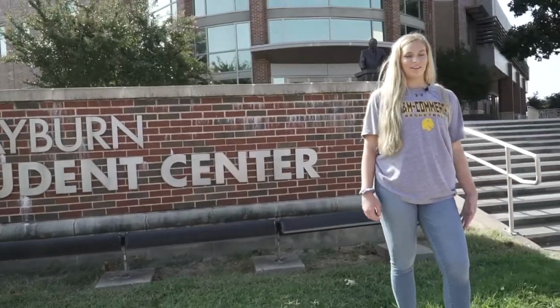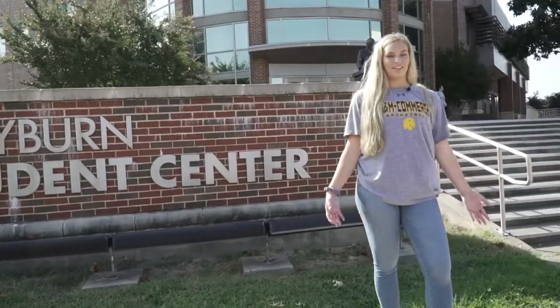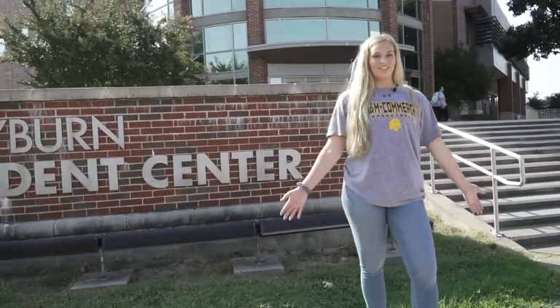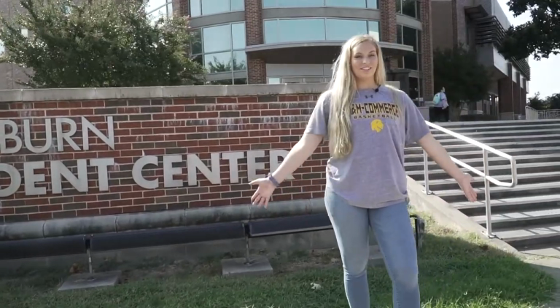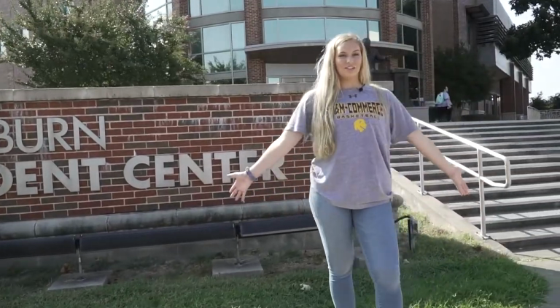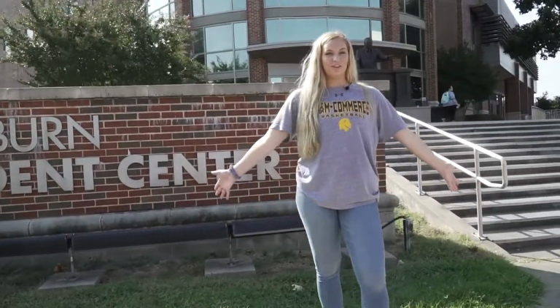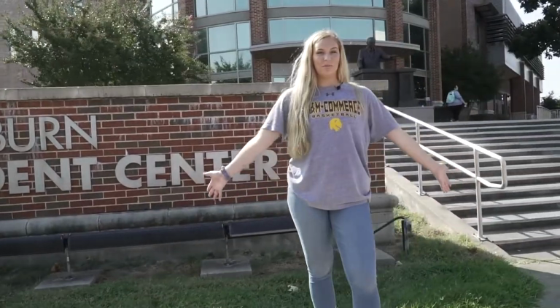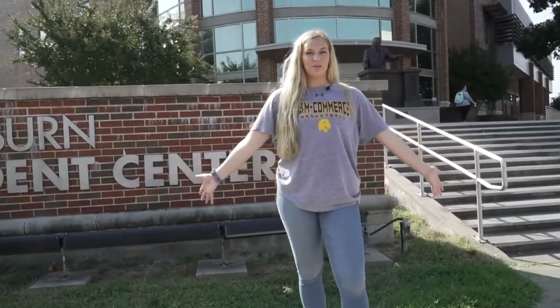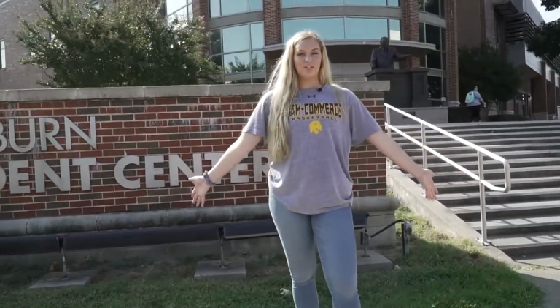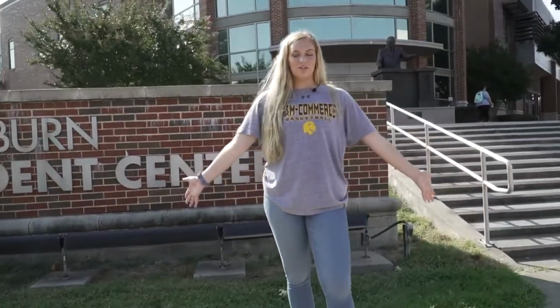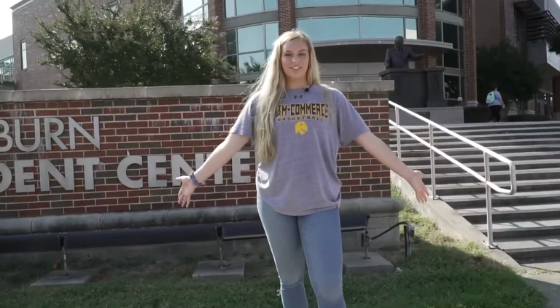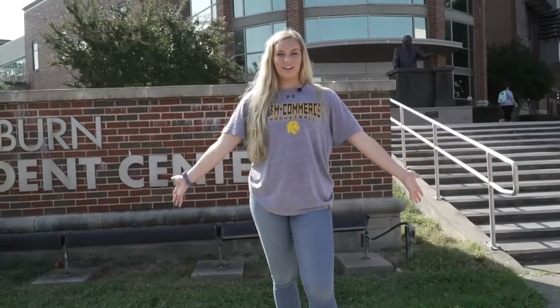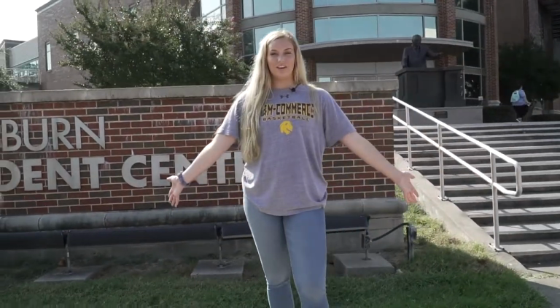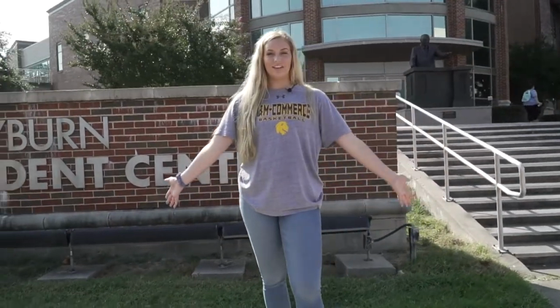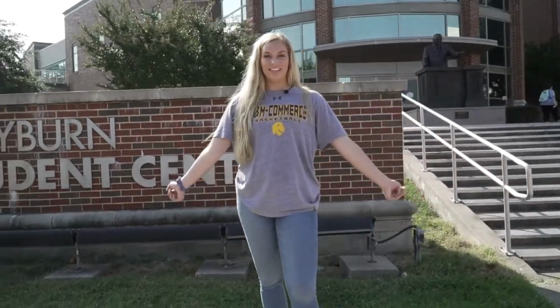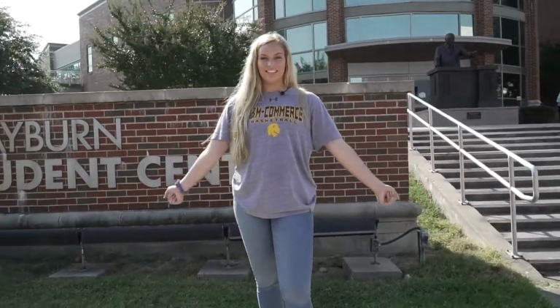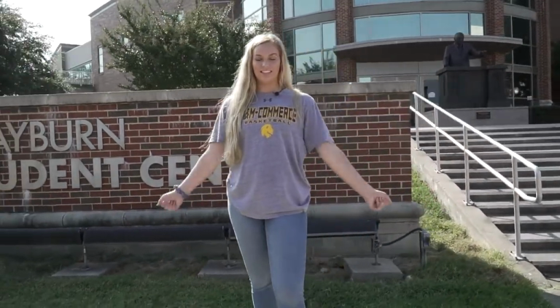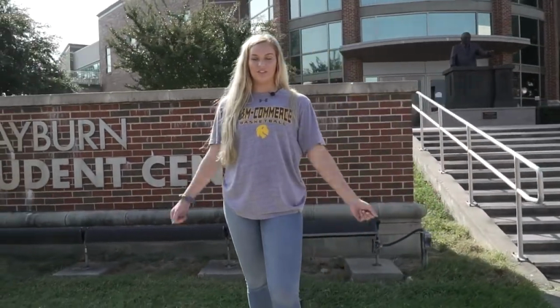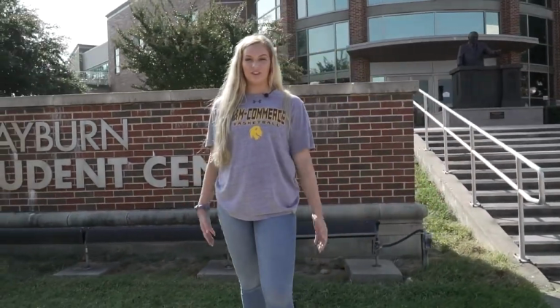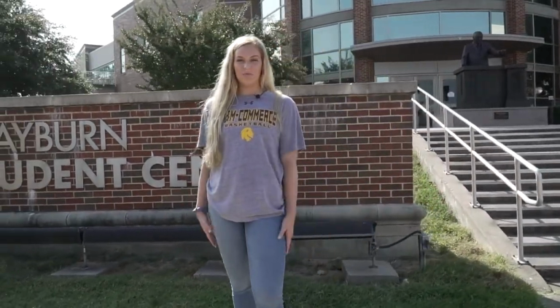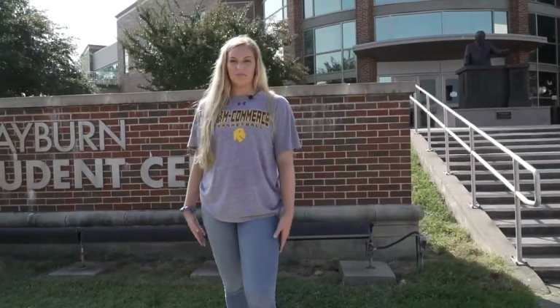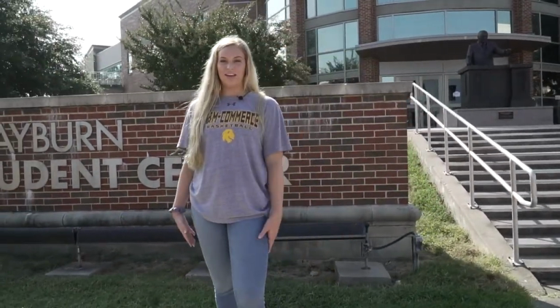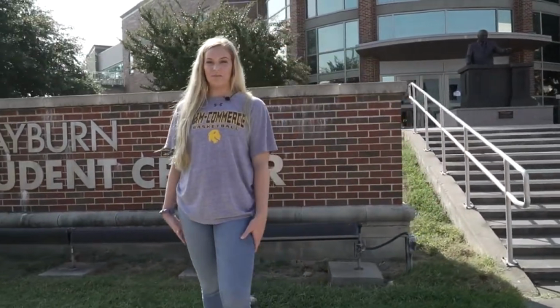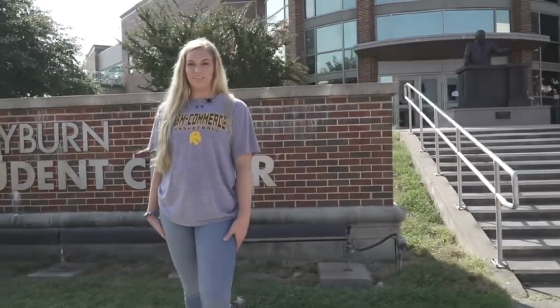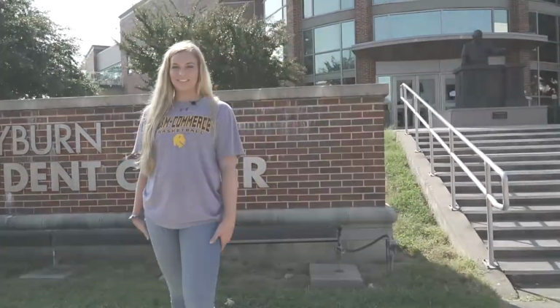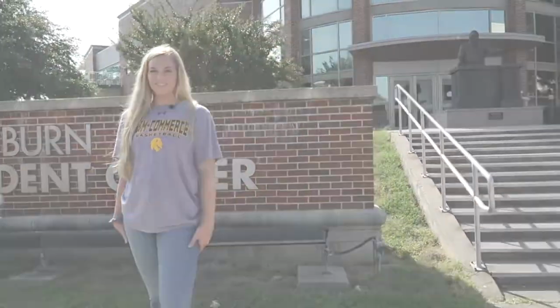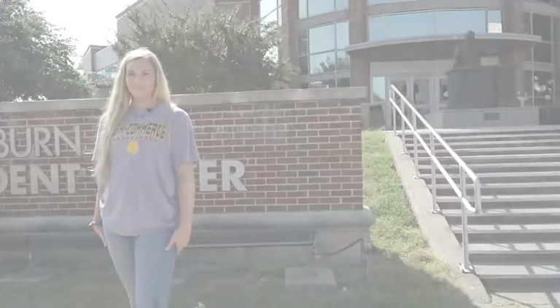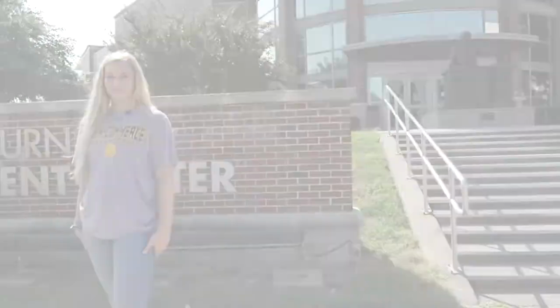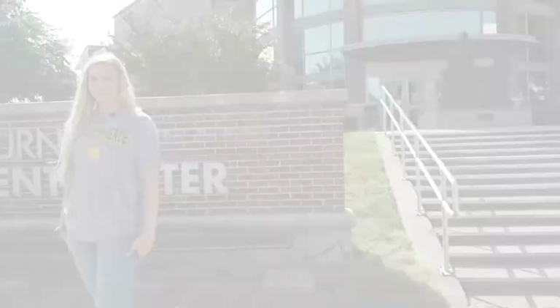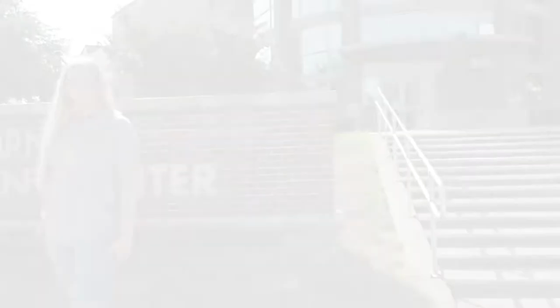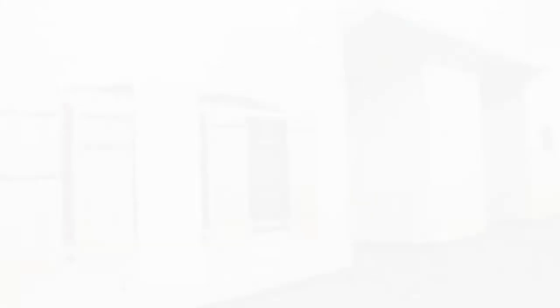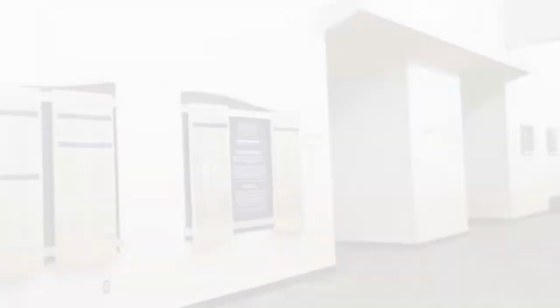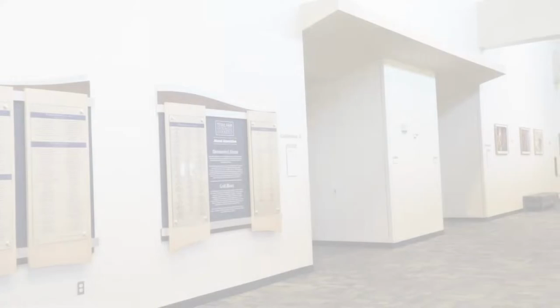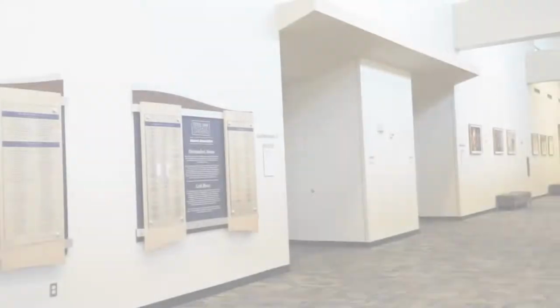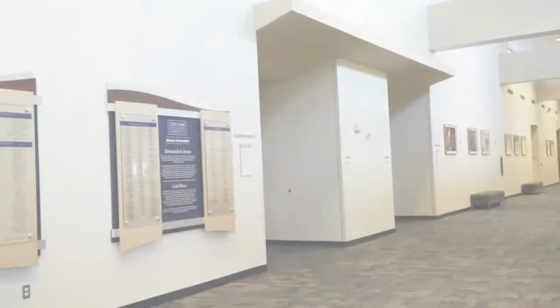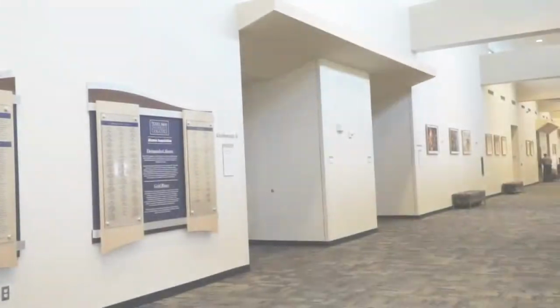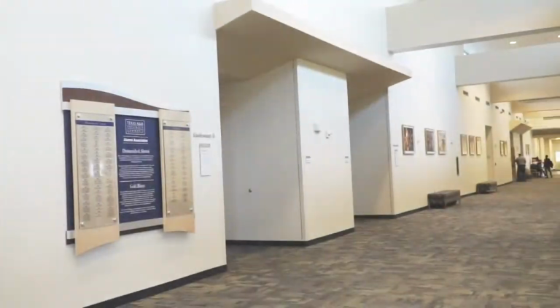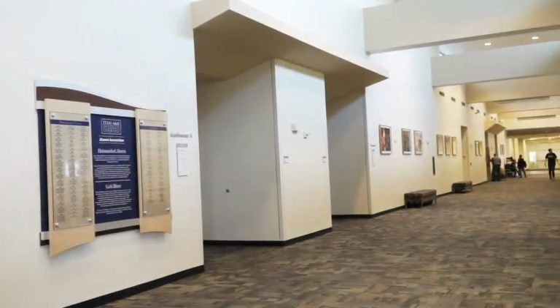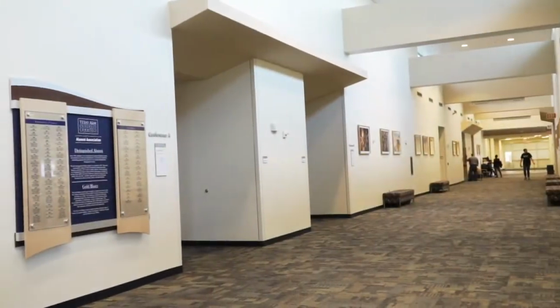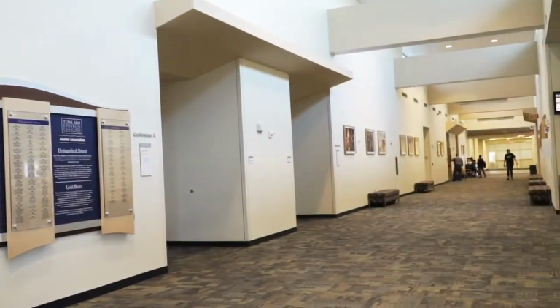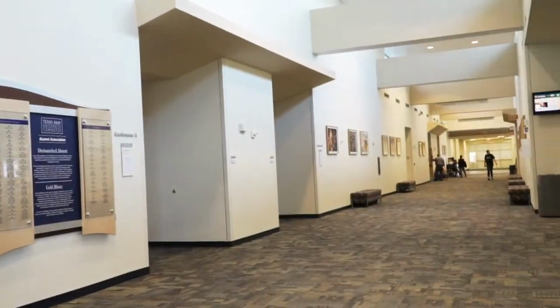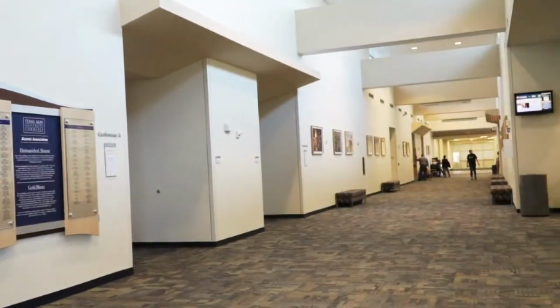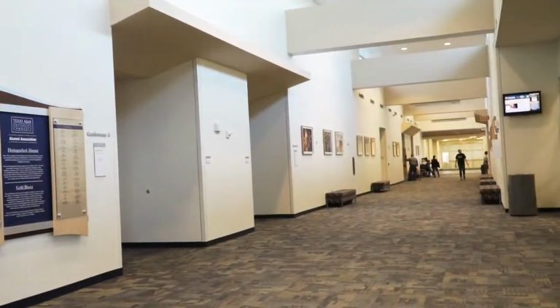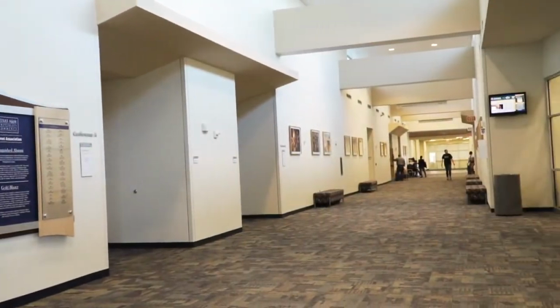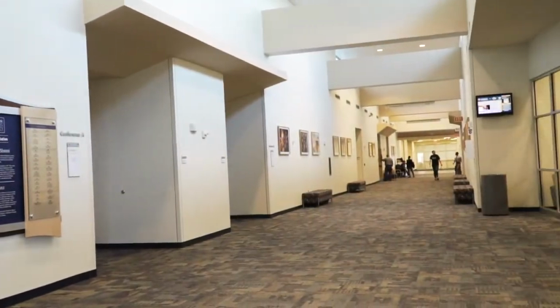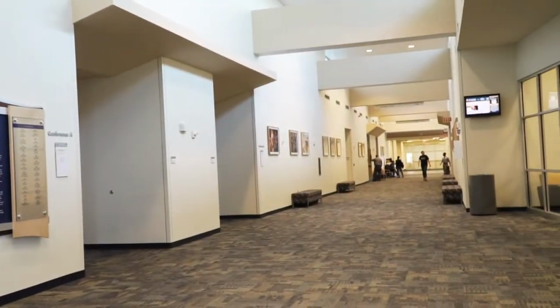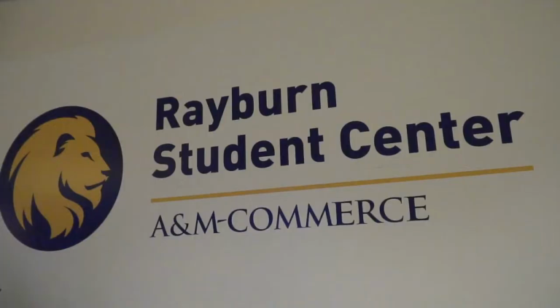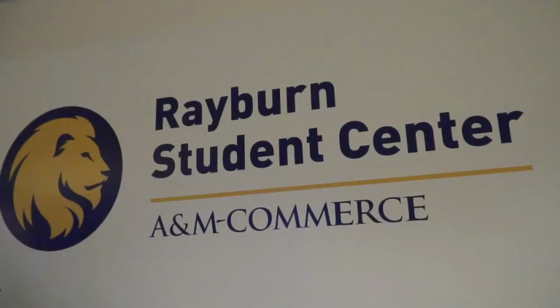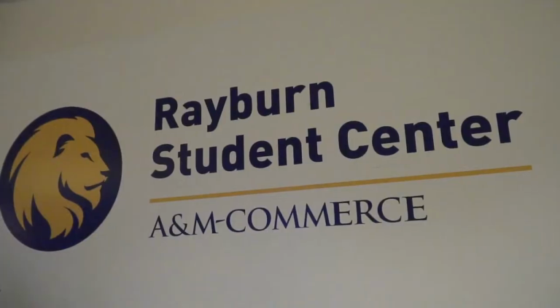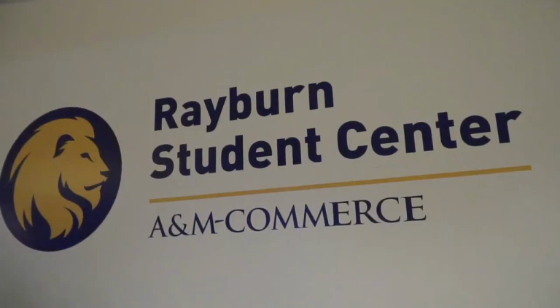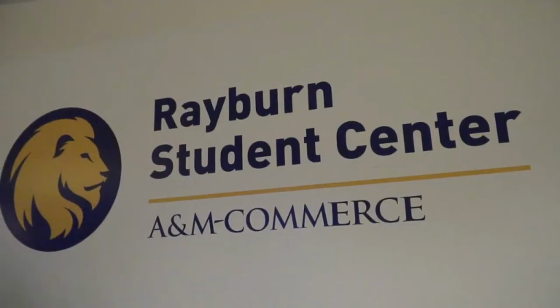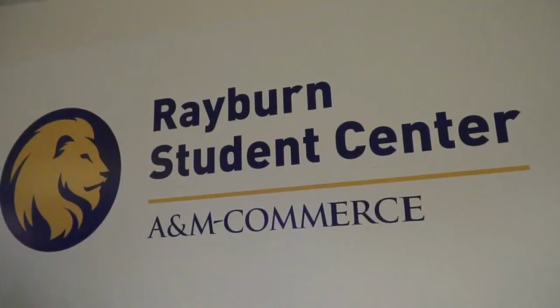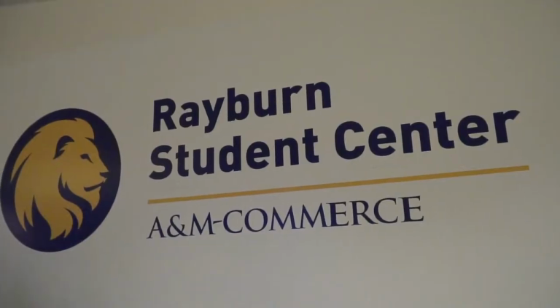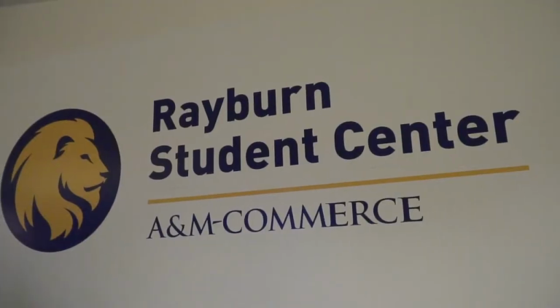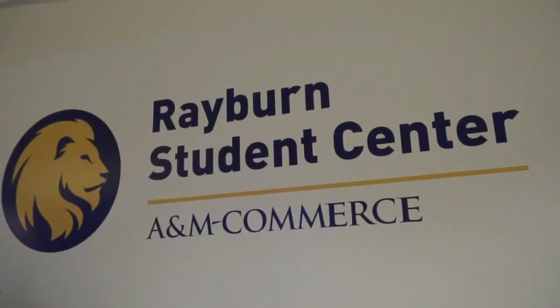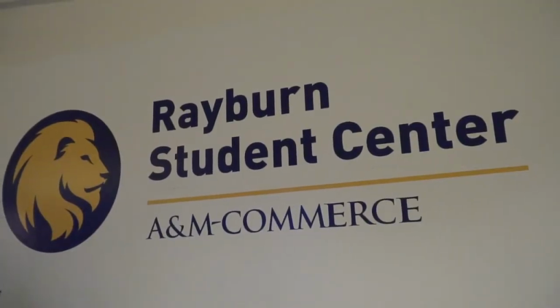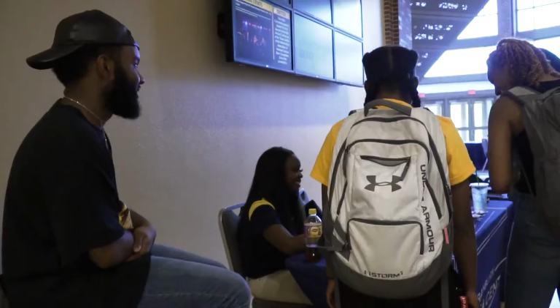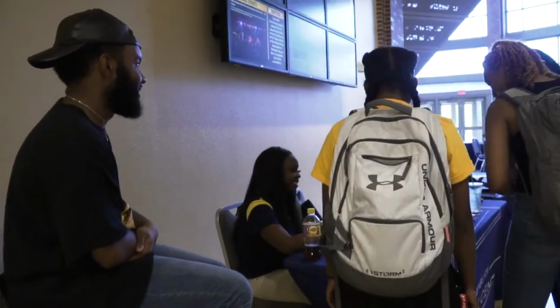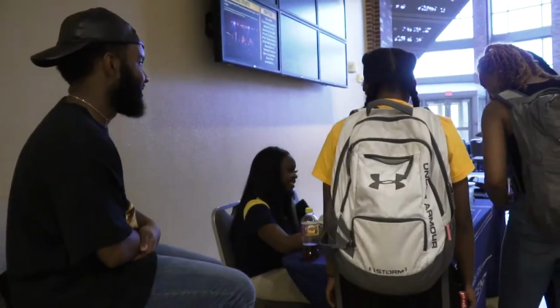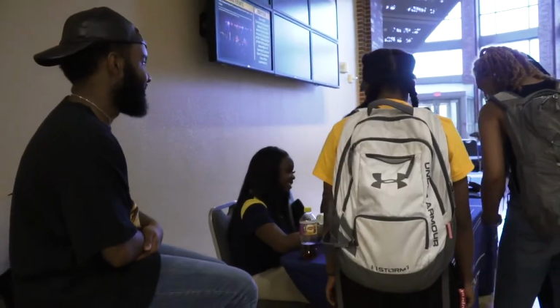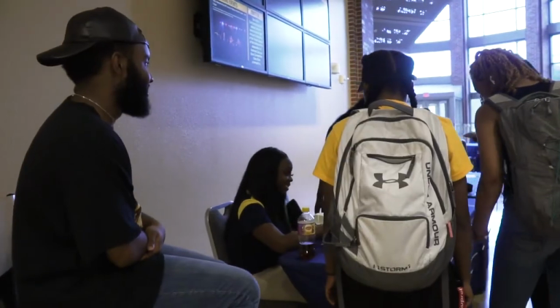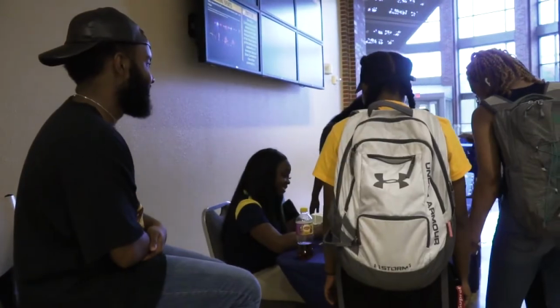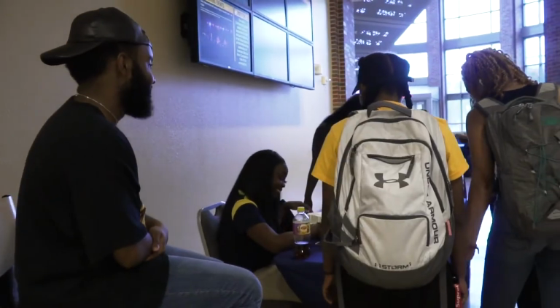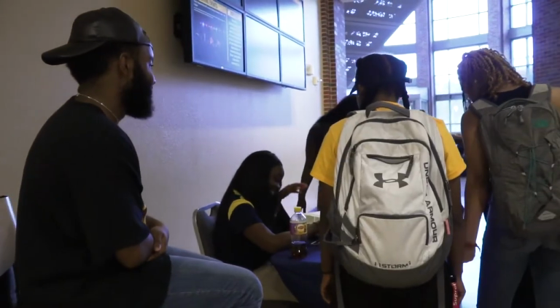This is the Rayburn Student Center, the central hub of campus. The Student Center hosts numerous events all school year and houses many campus amenities.